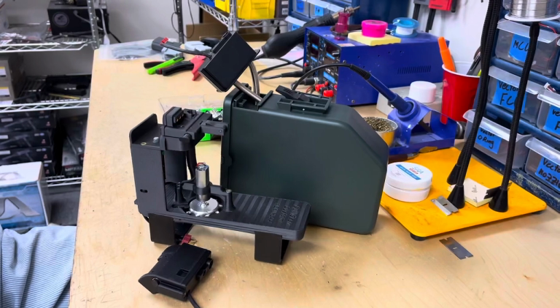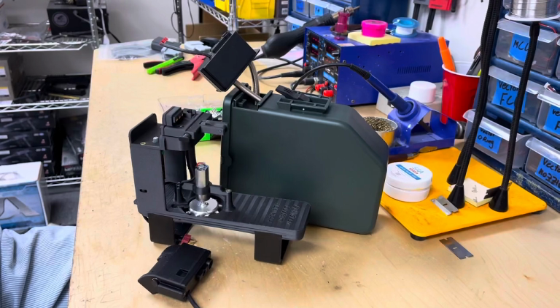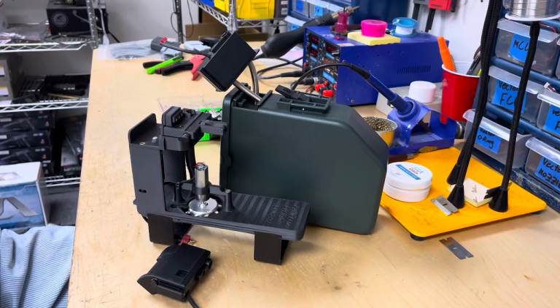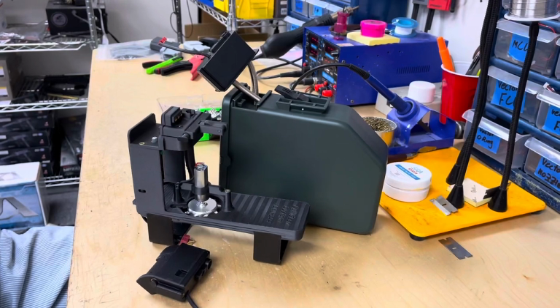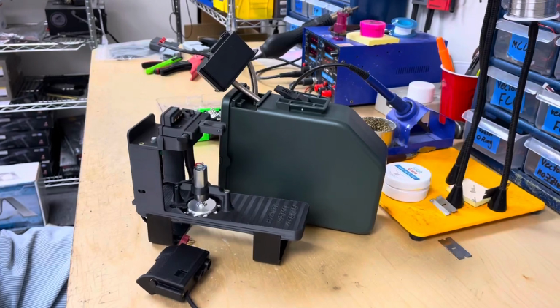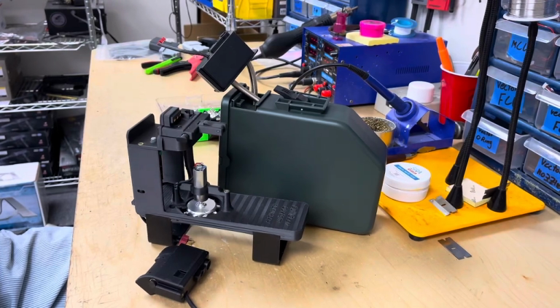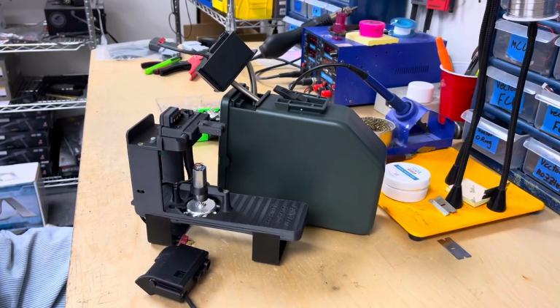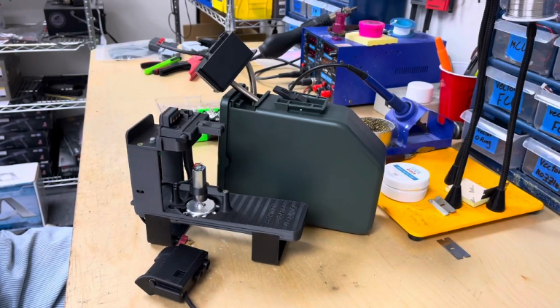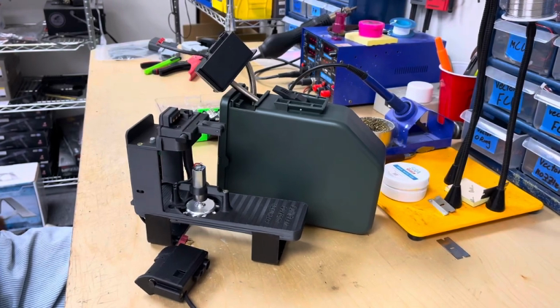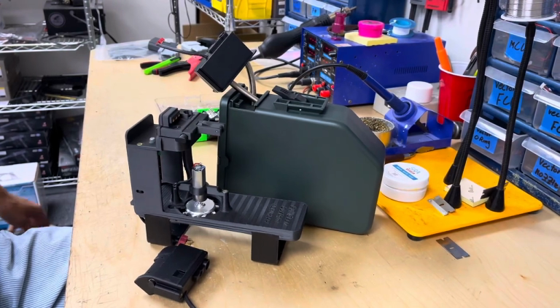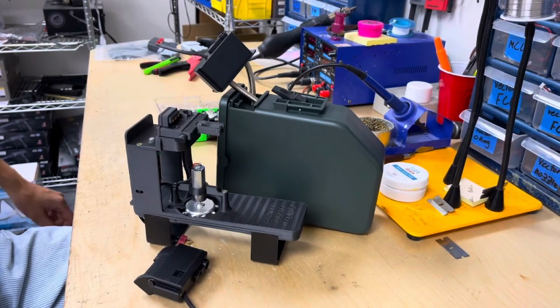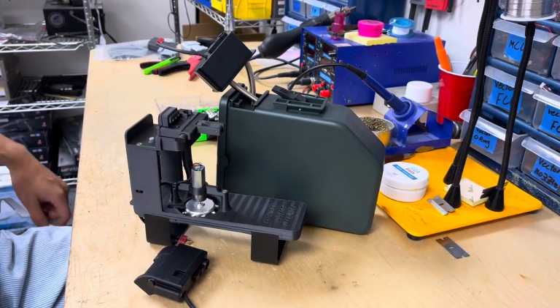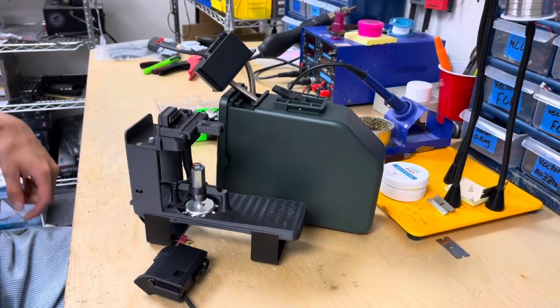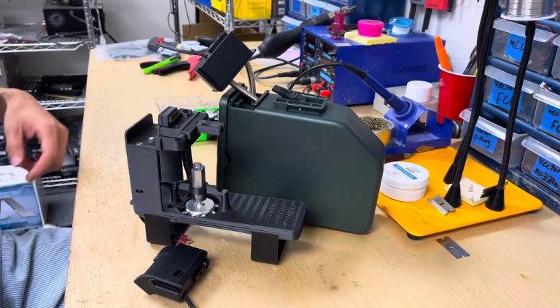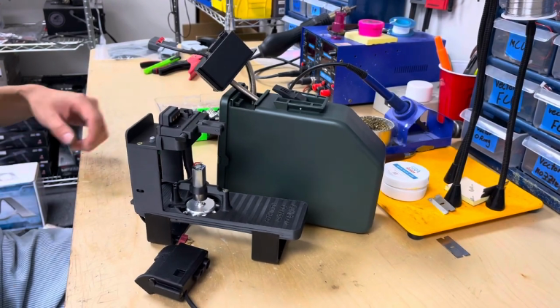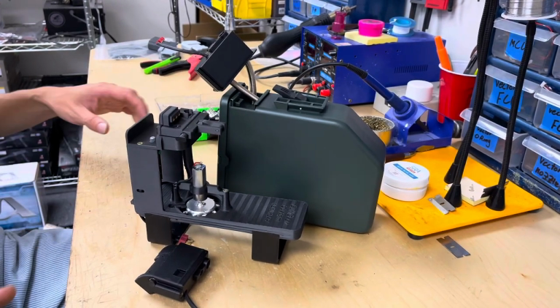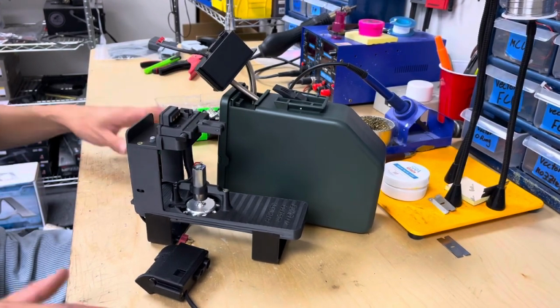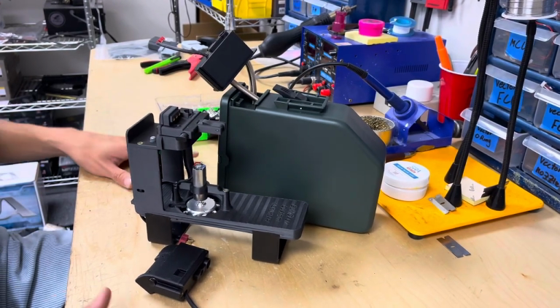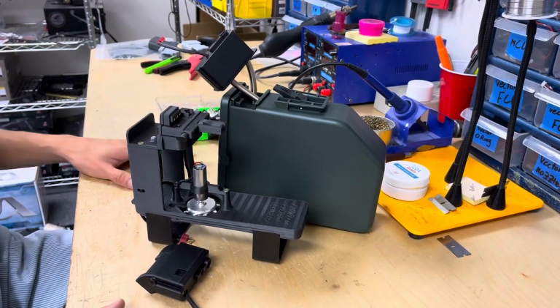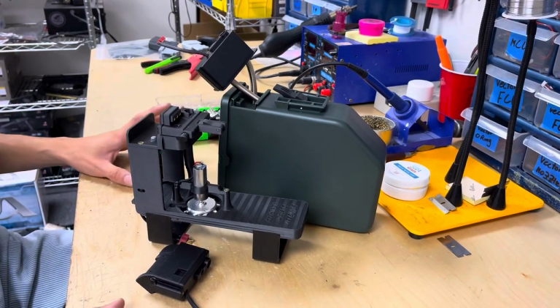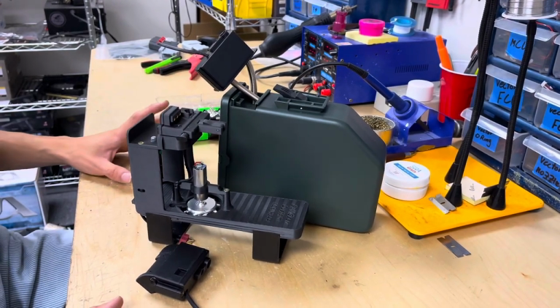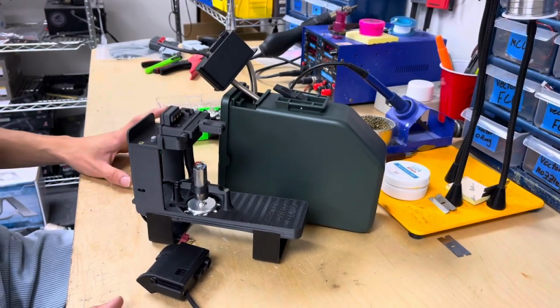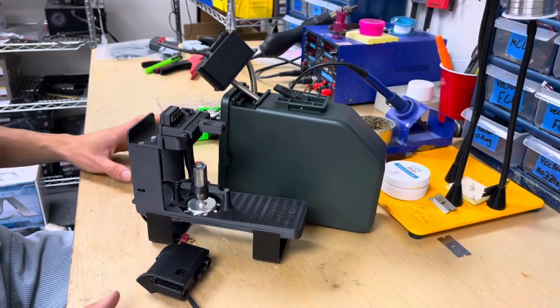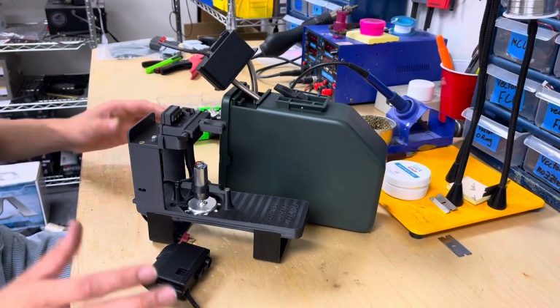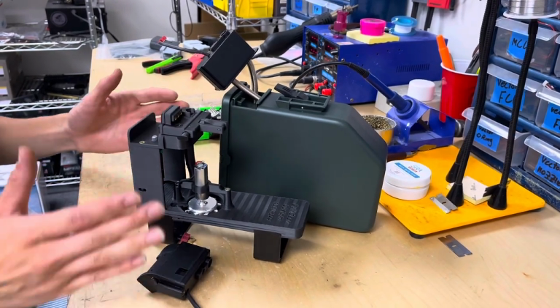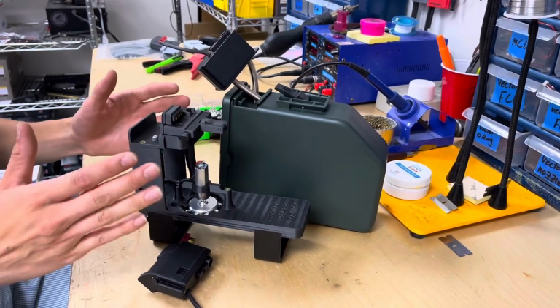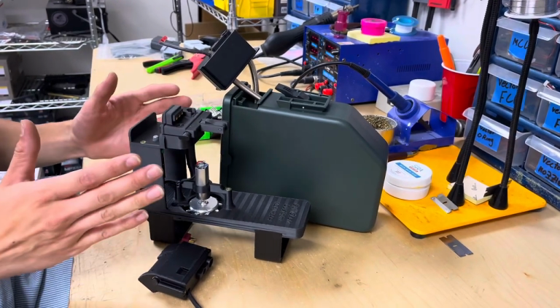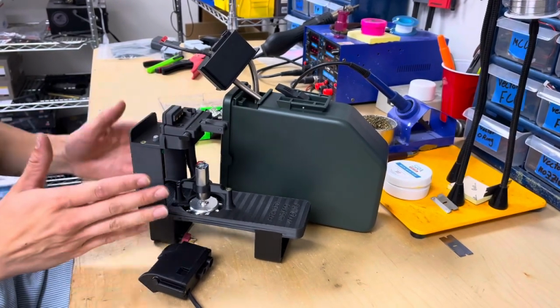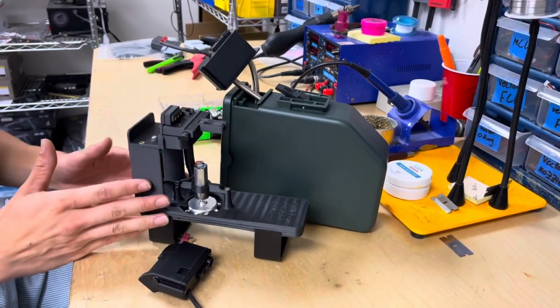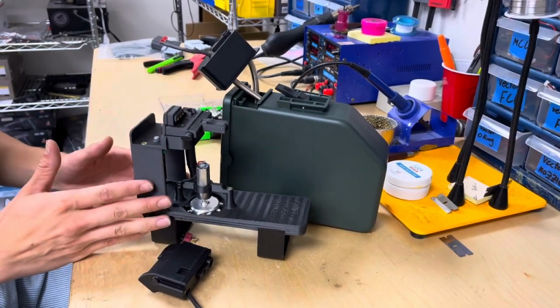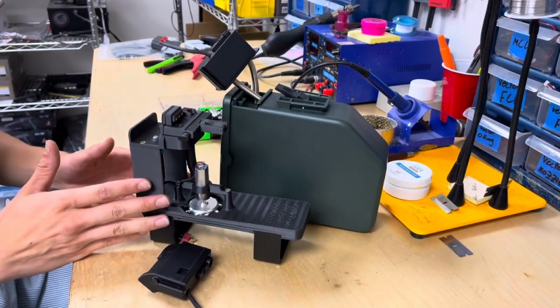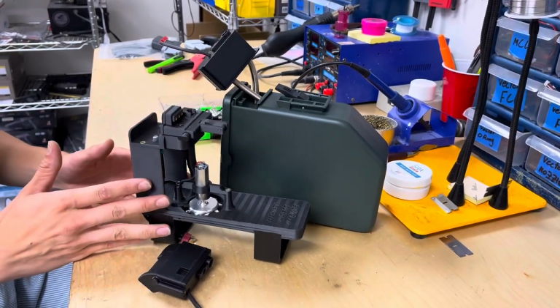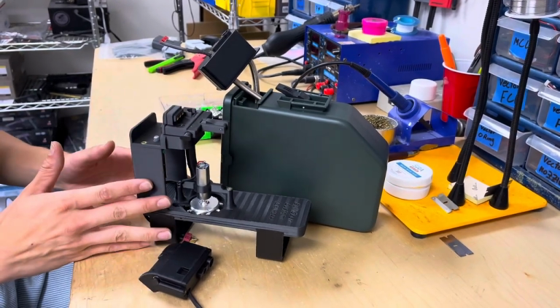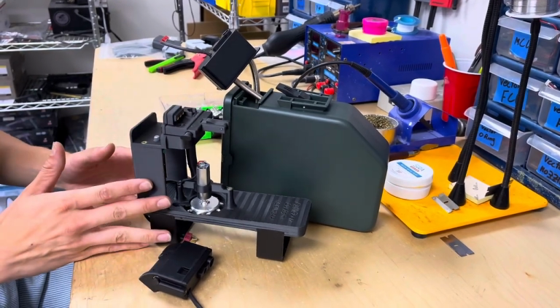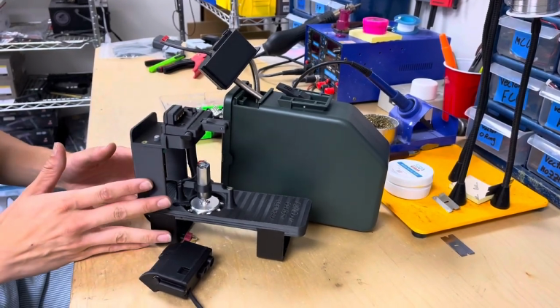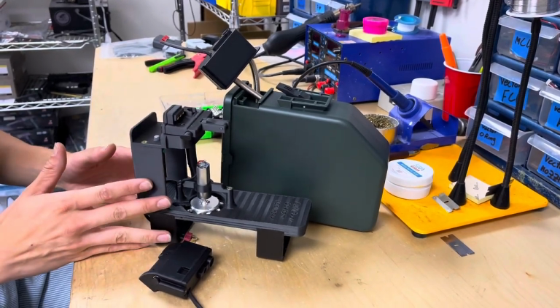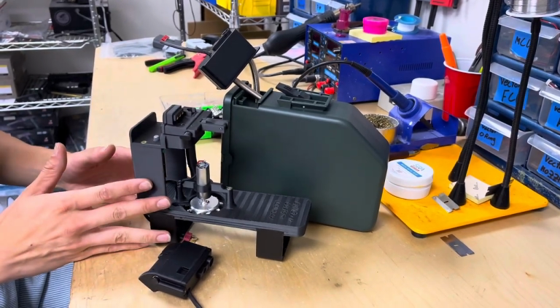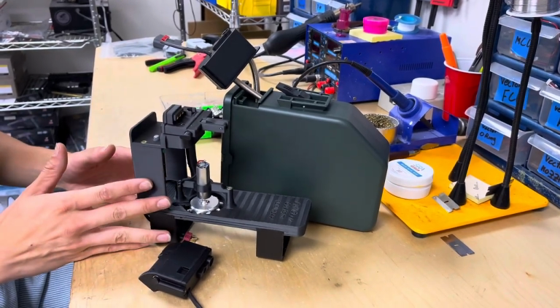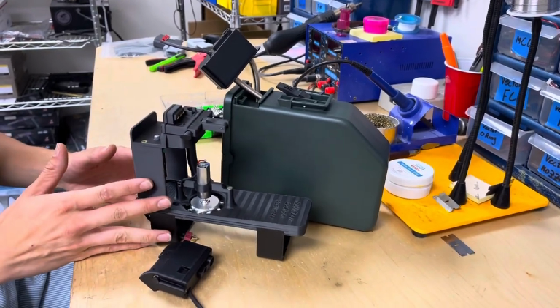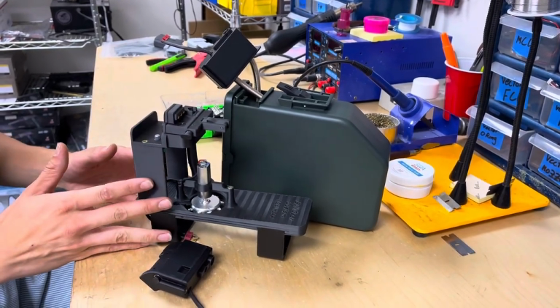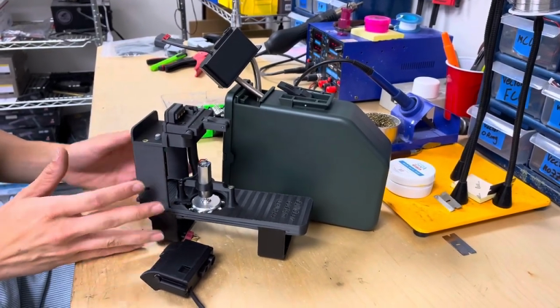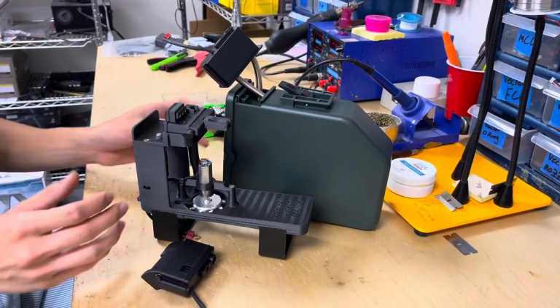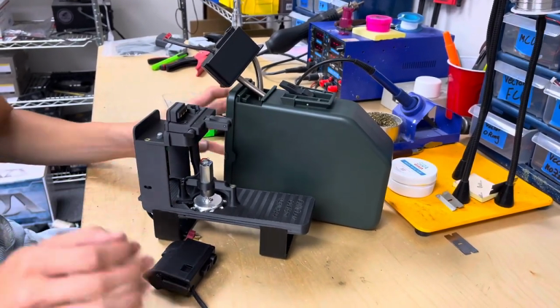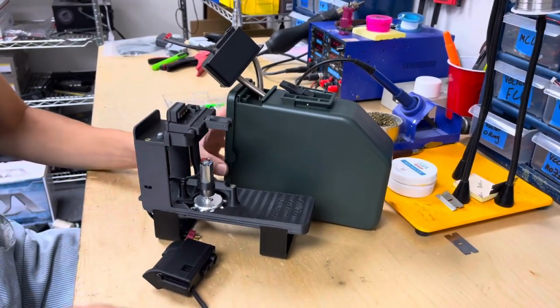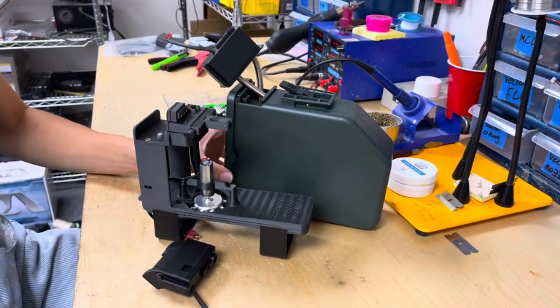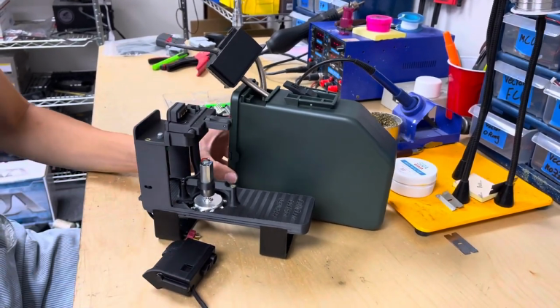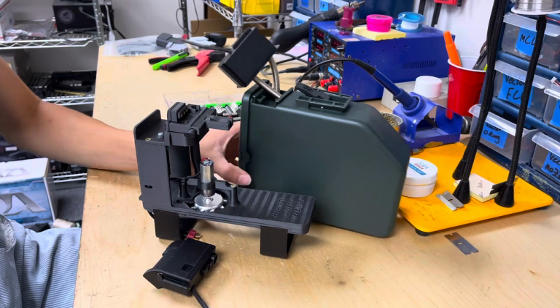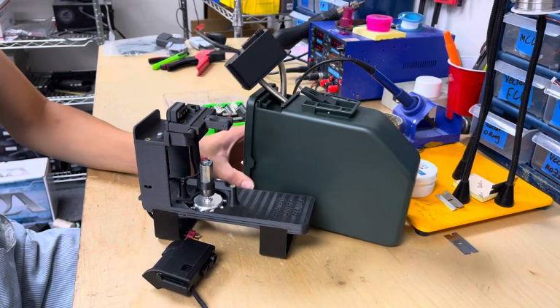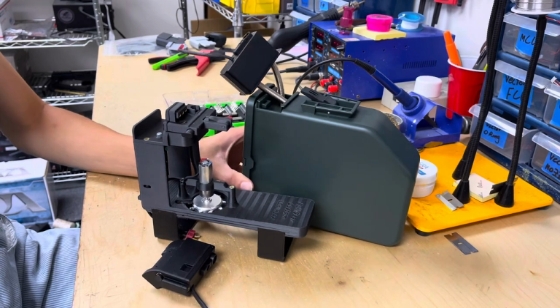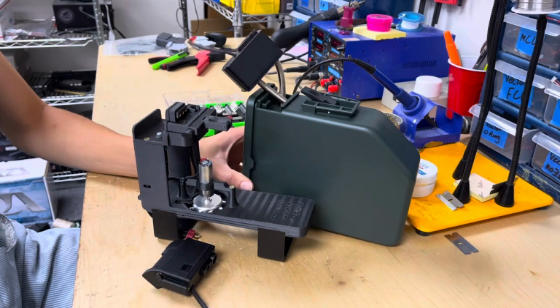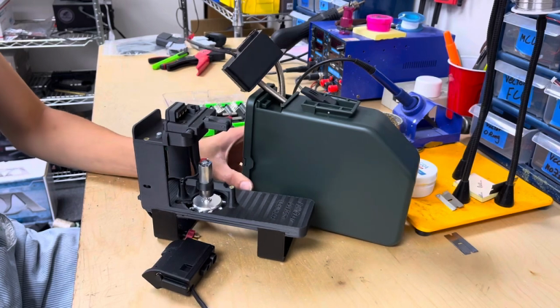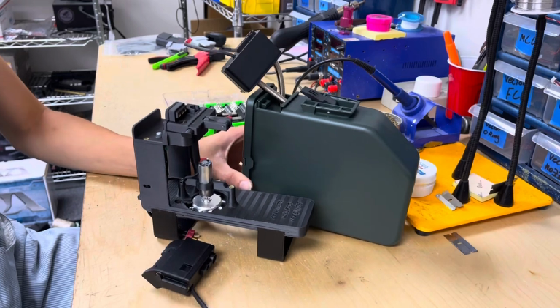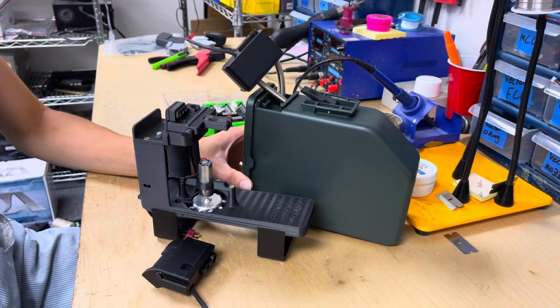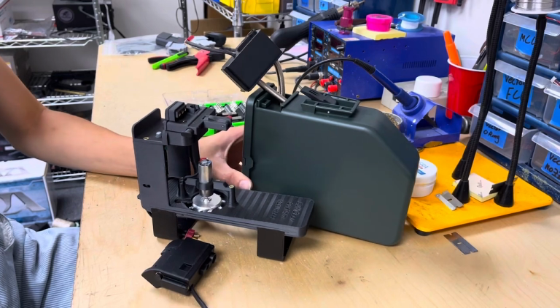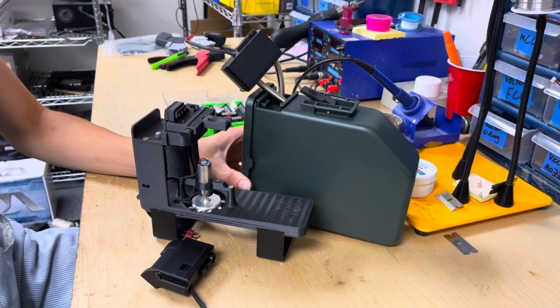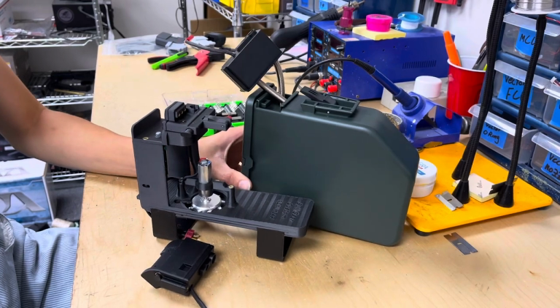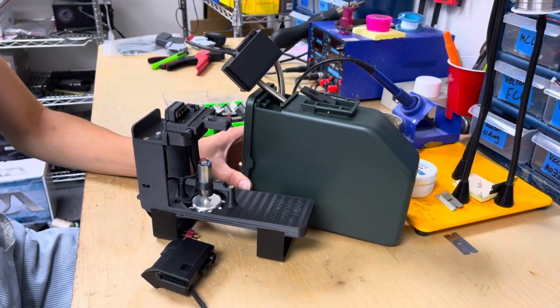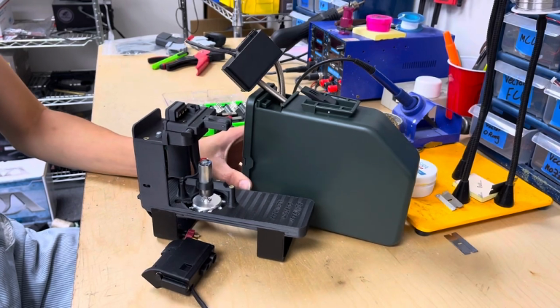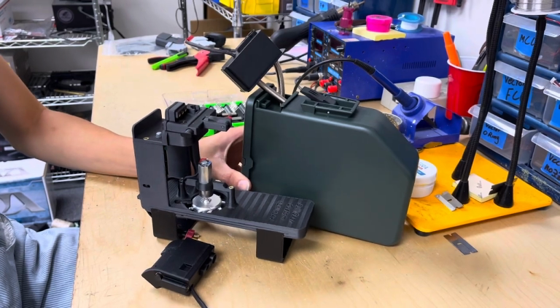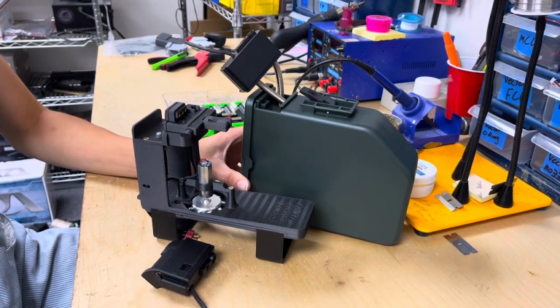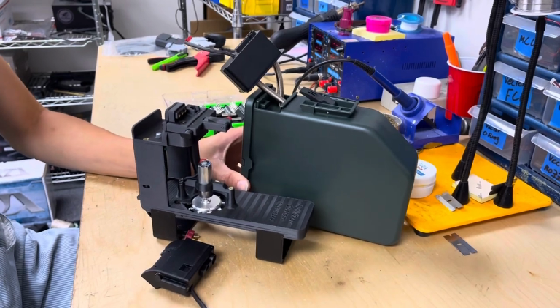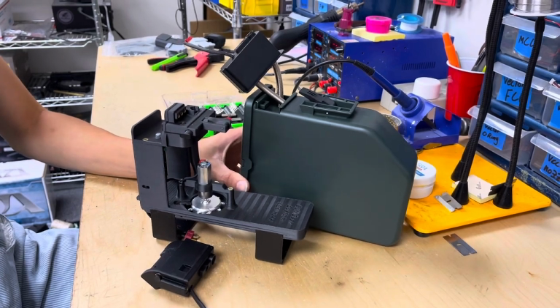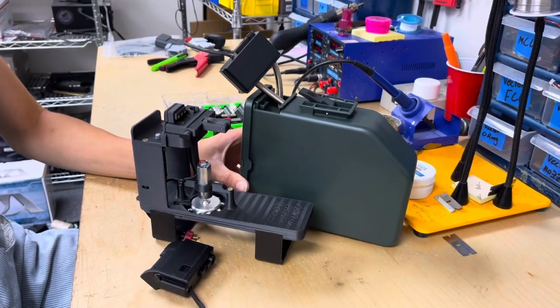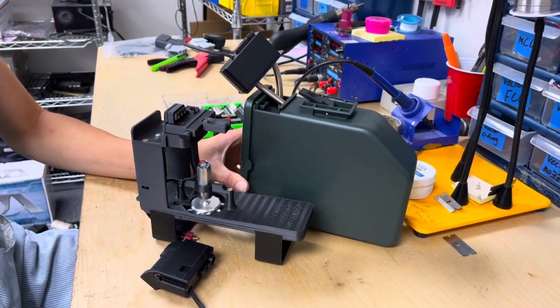What's up junkies? Today we're going to be showing you guys how to install the Bullgear BoxMag kit into the ANK249 BoxMag.